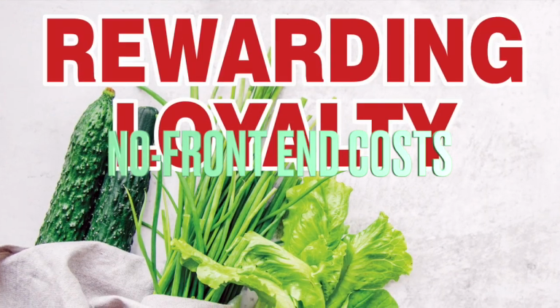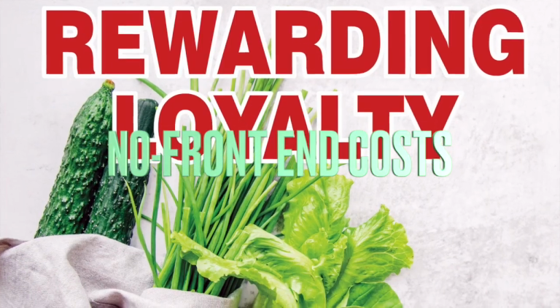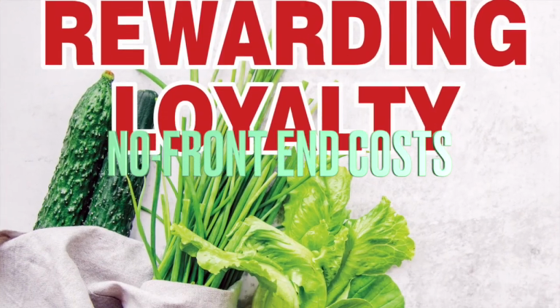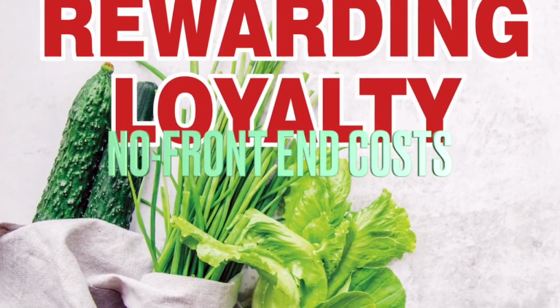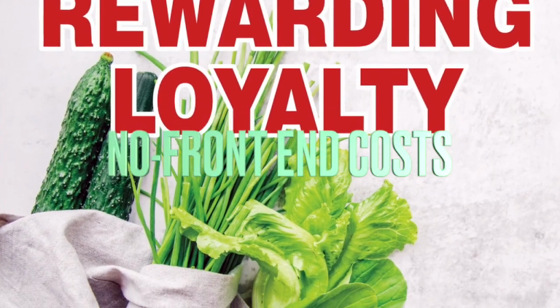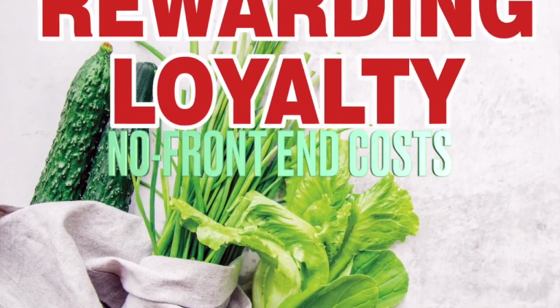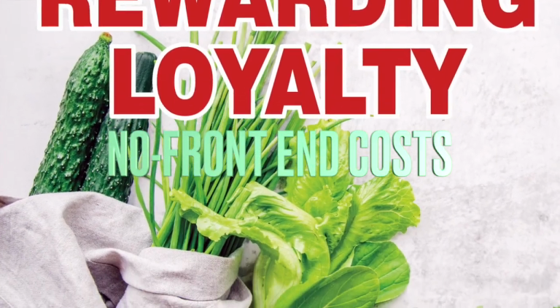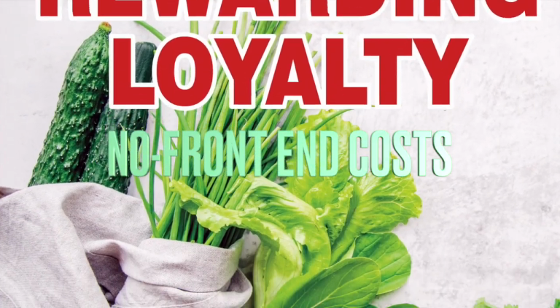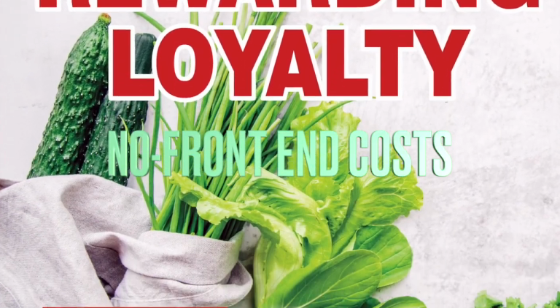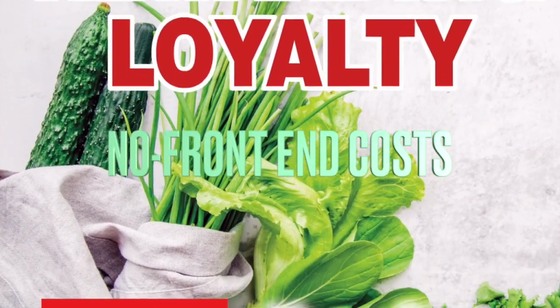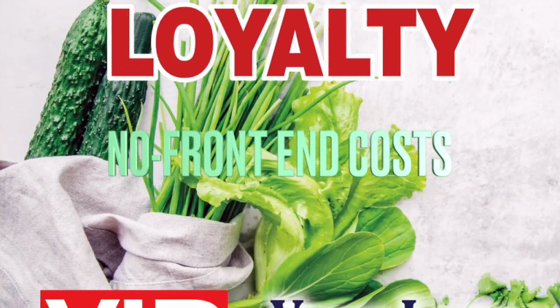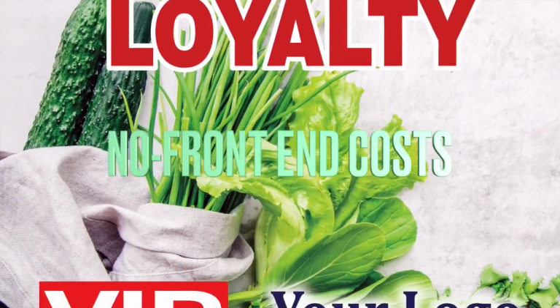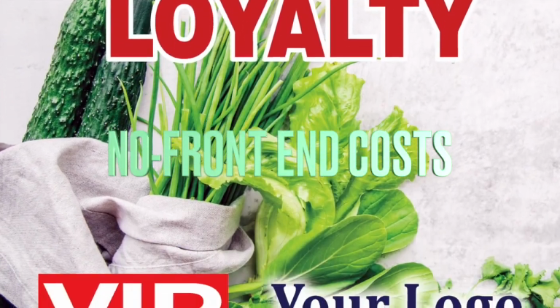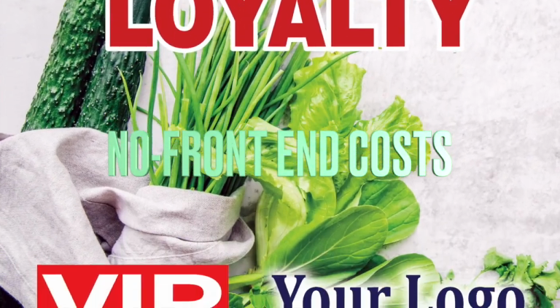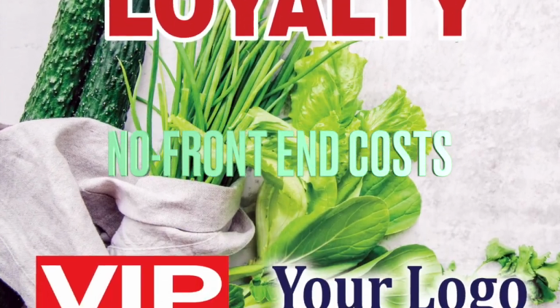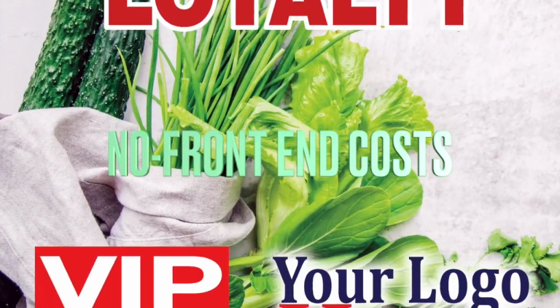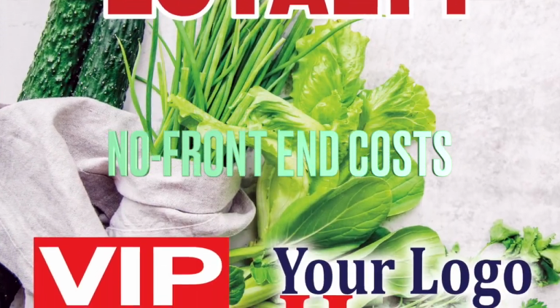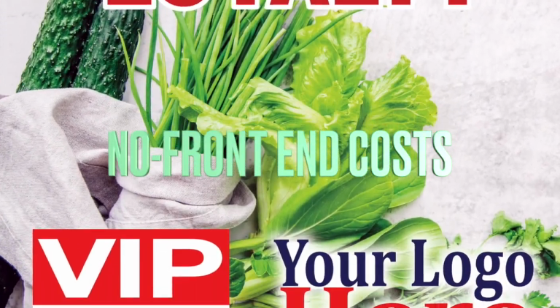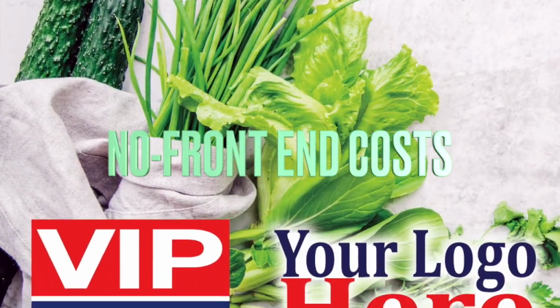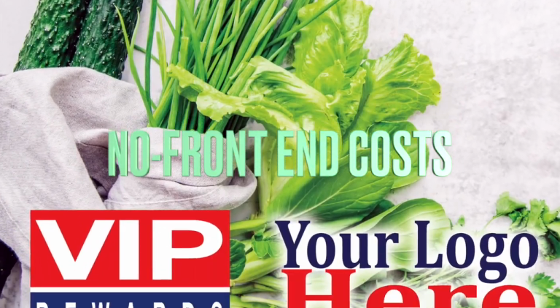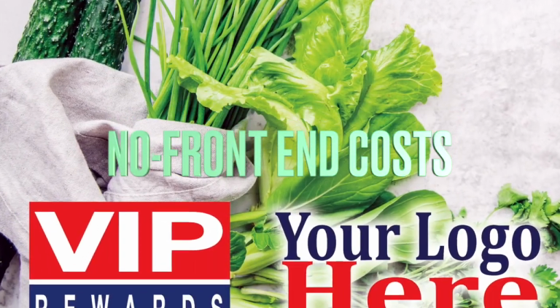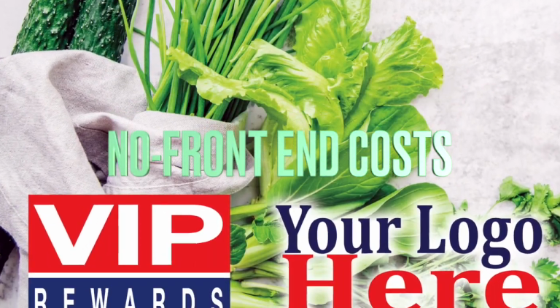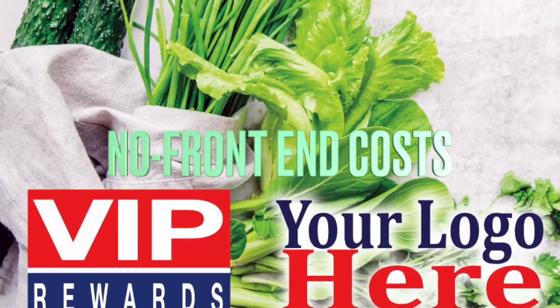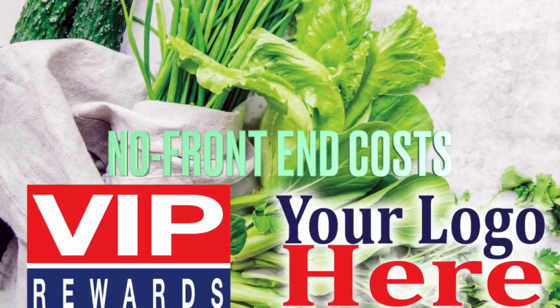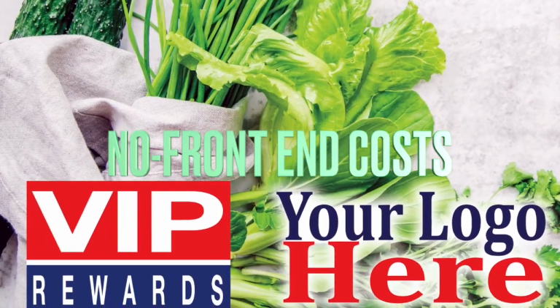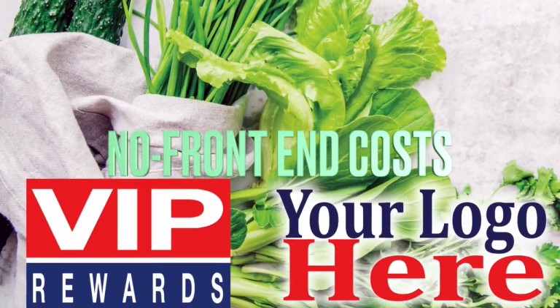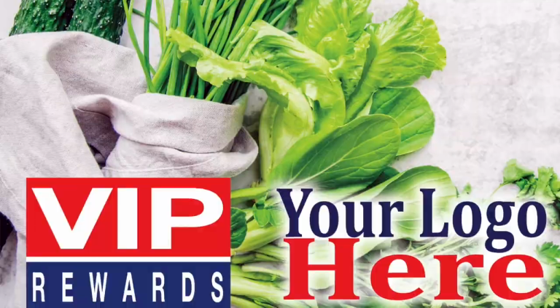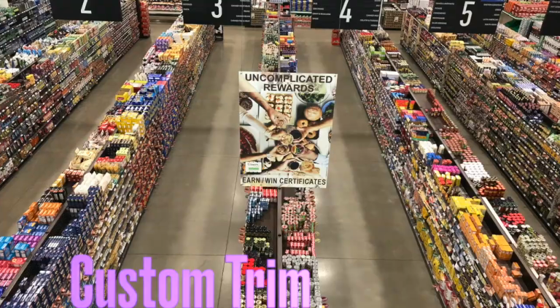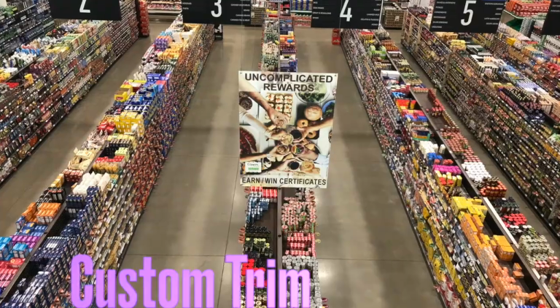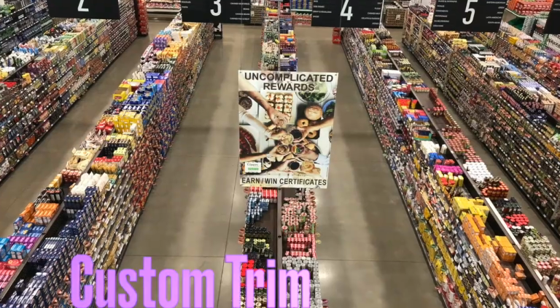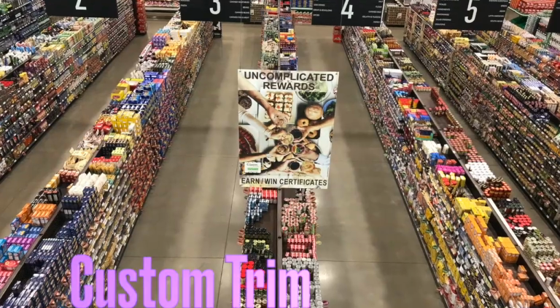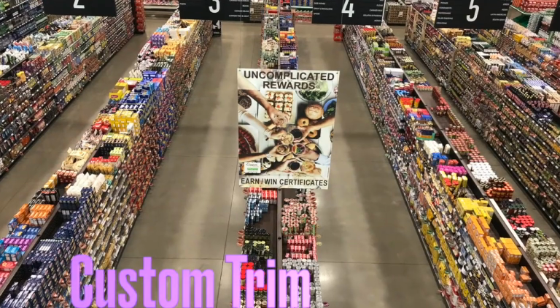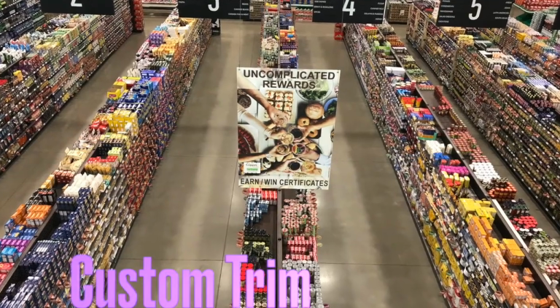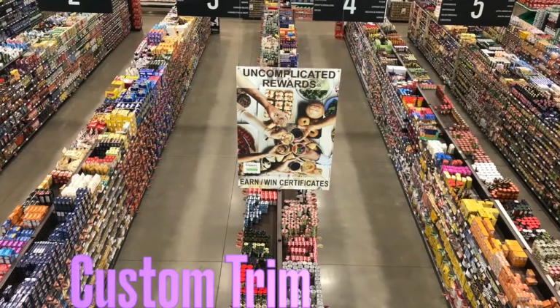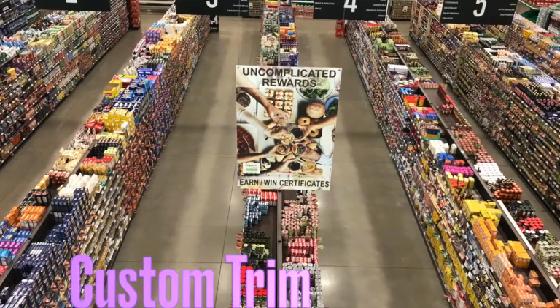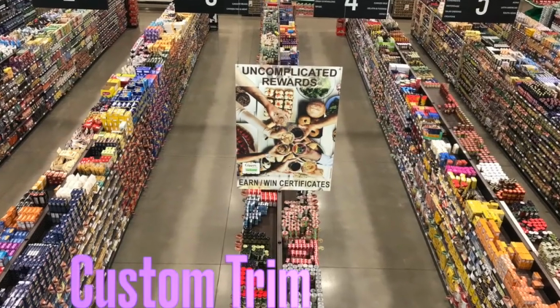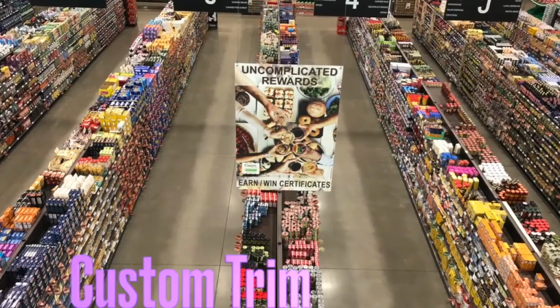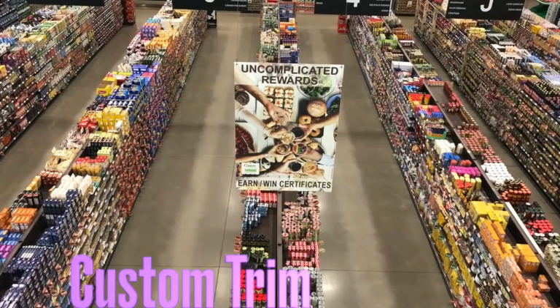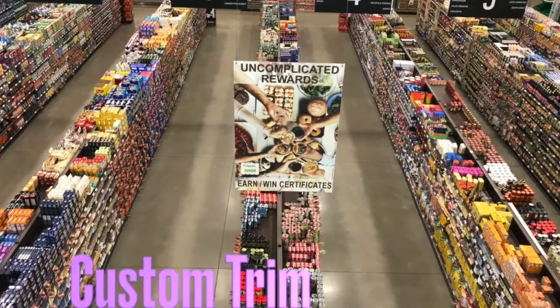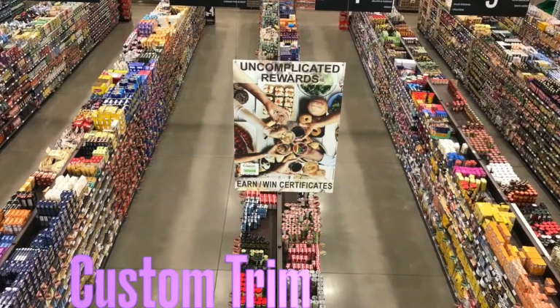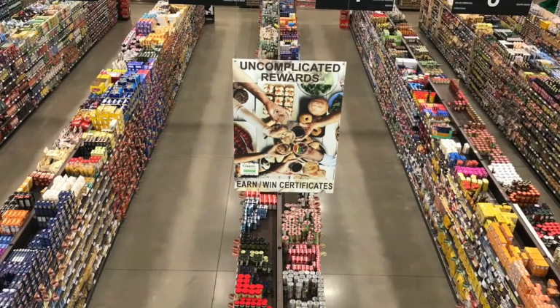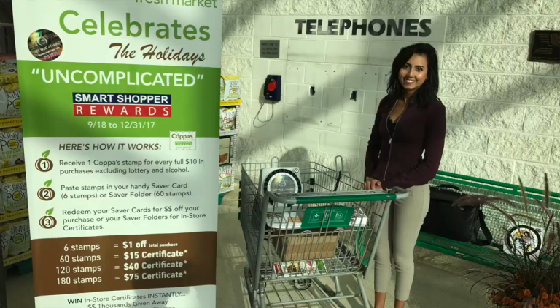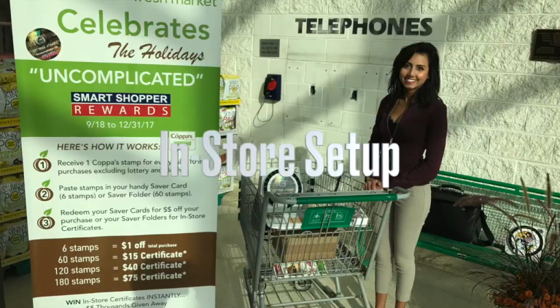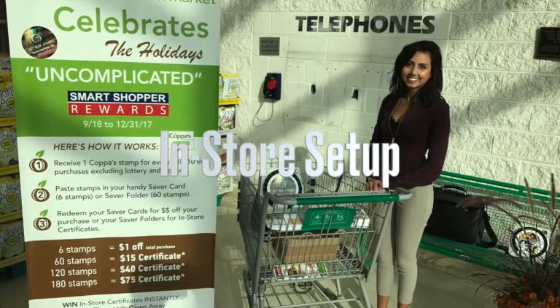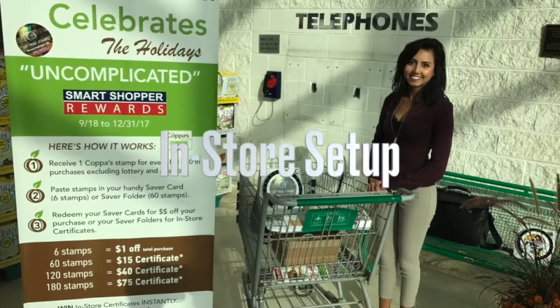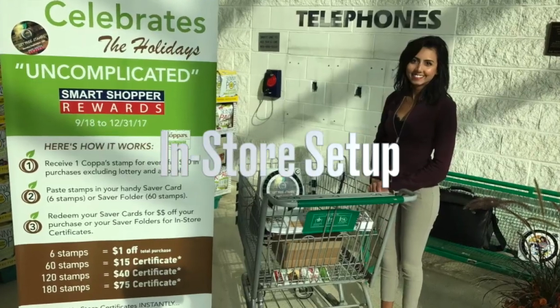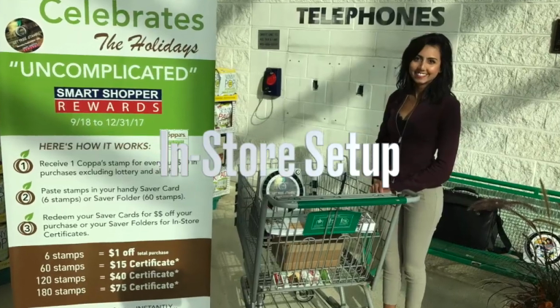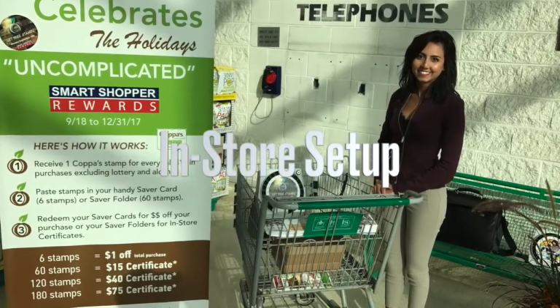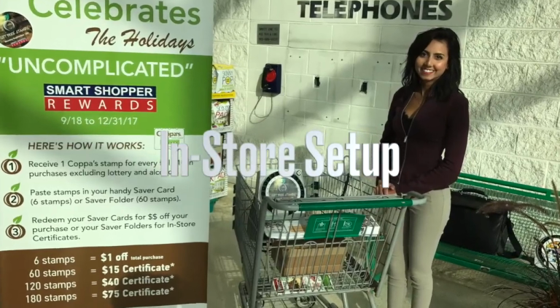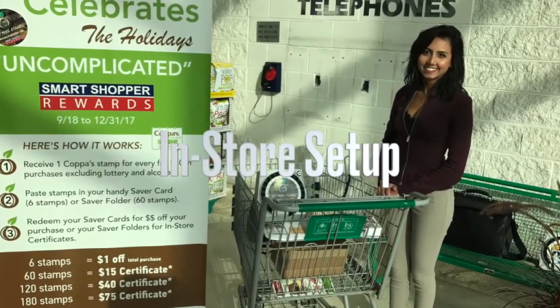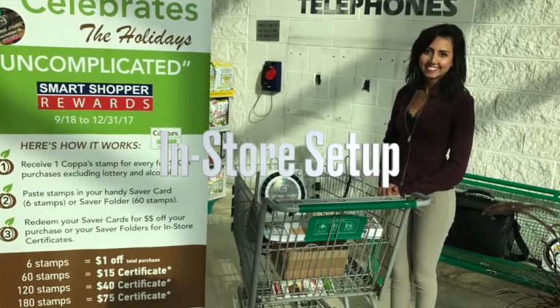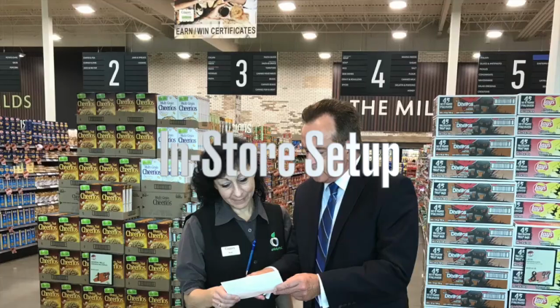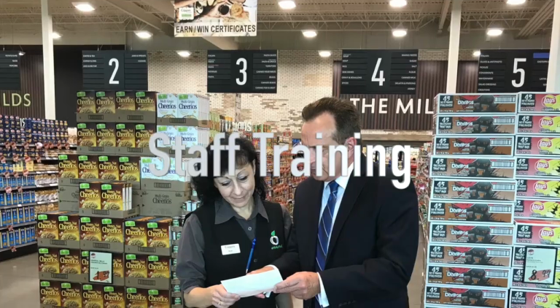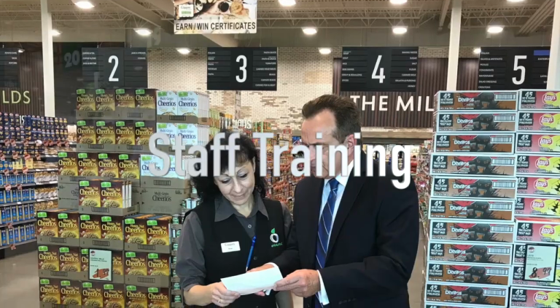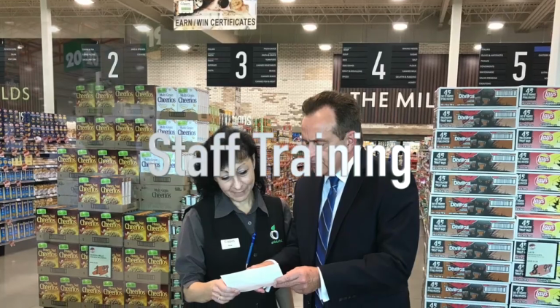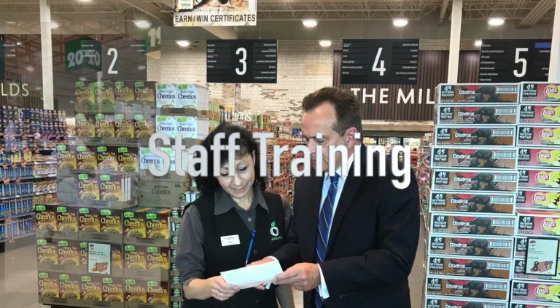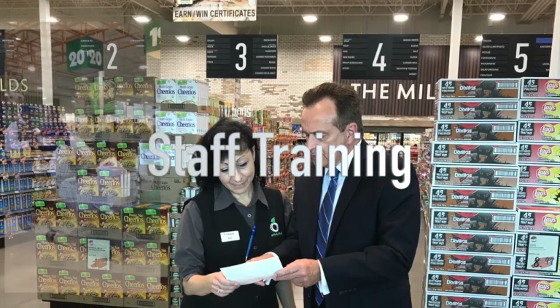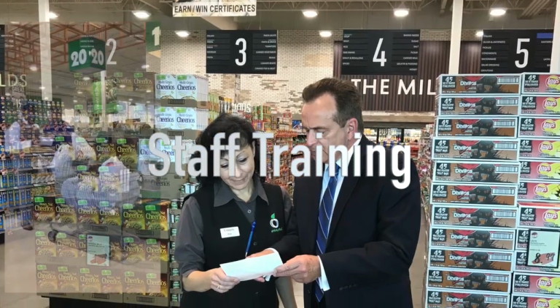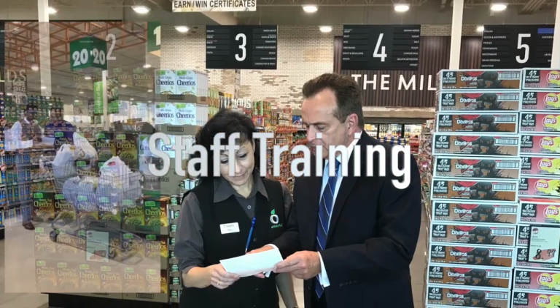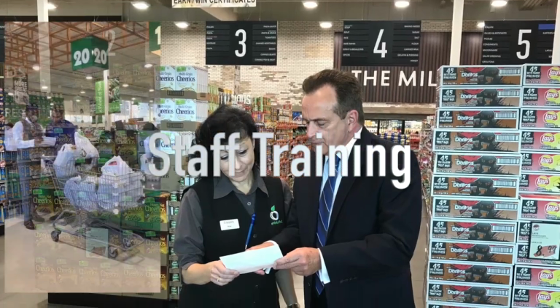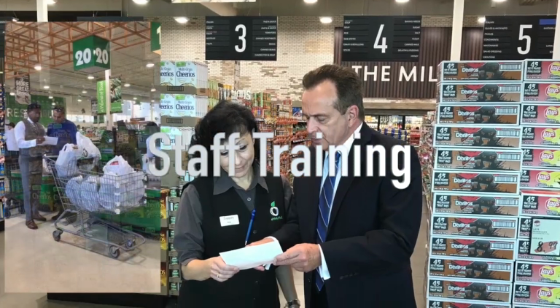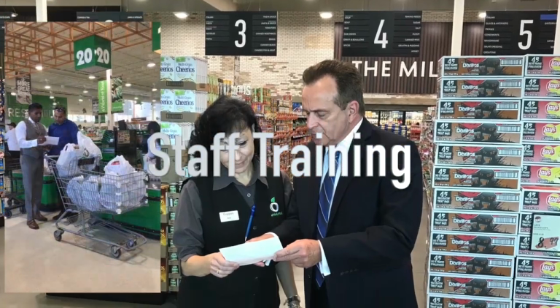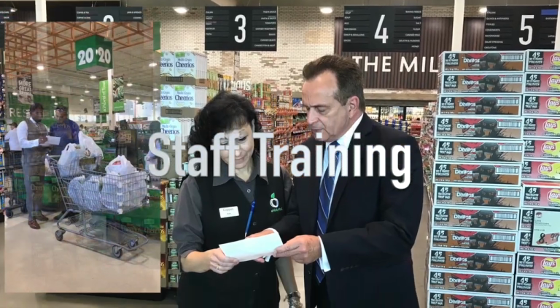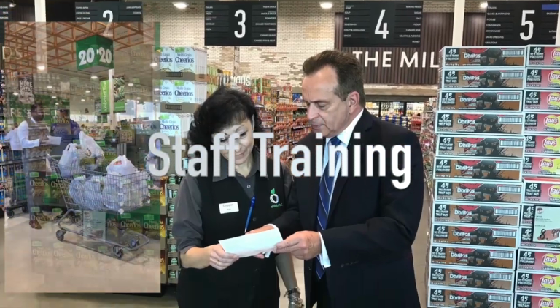VIP features no front-end costs, custom trim, in-store setup, and staff training.